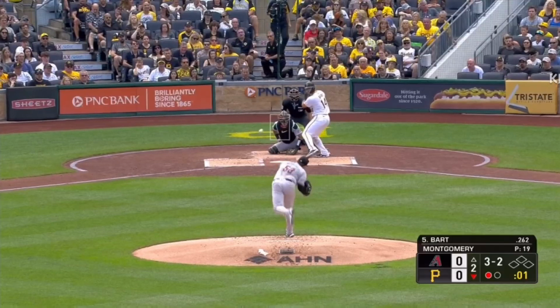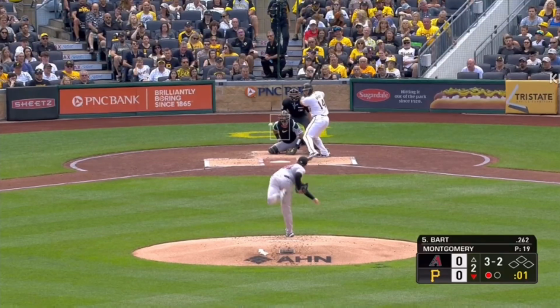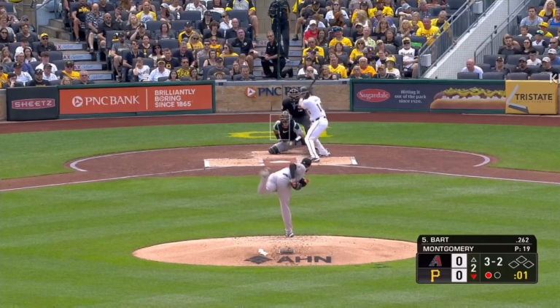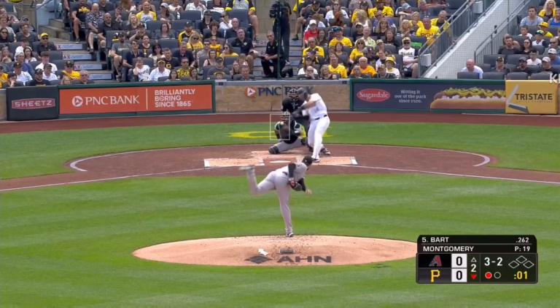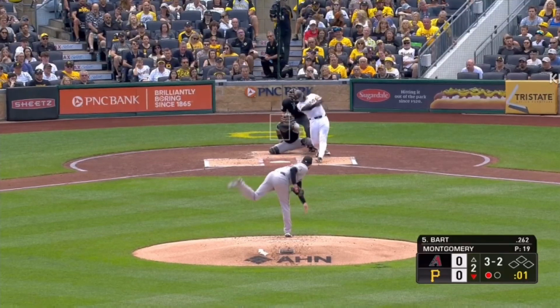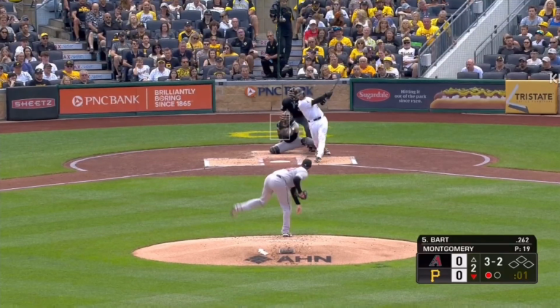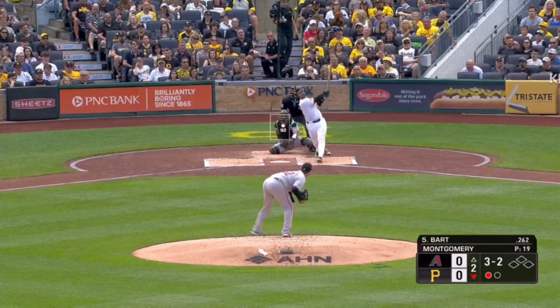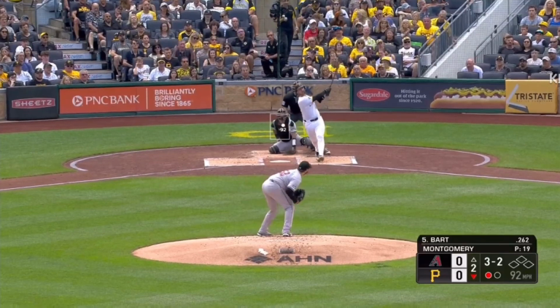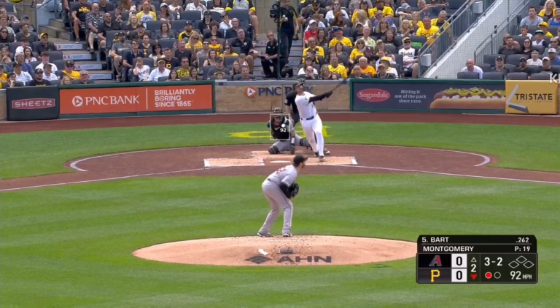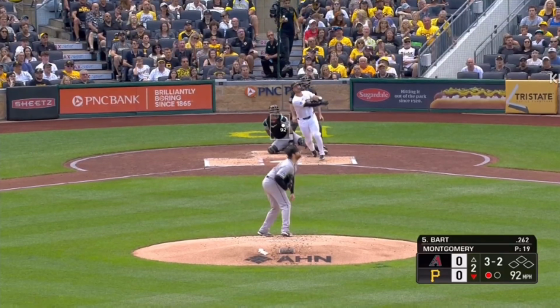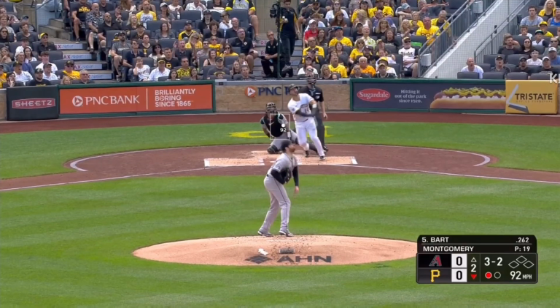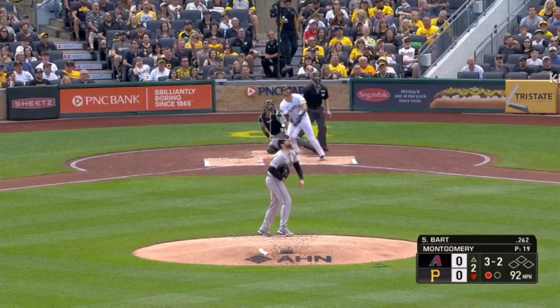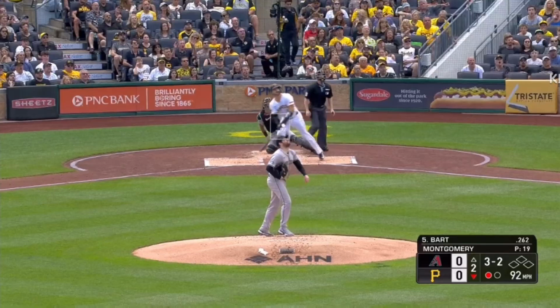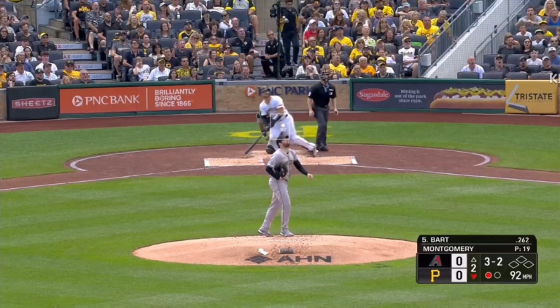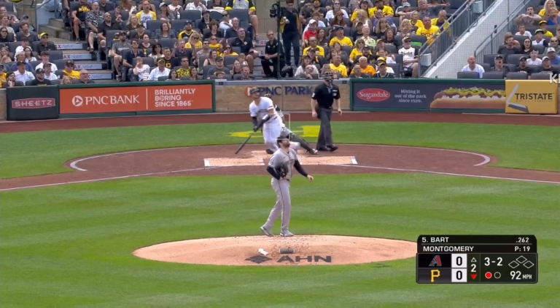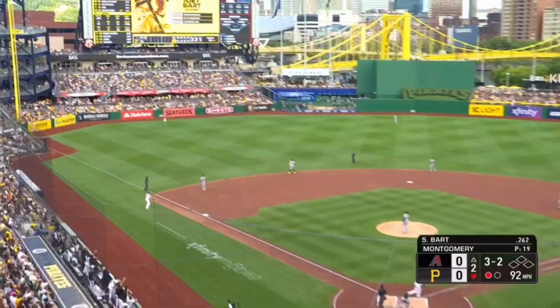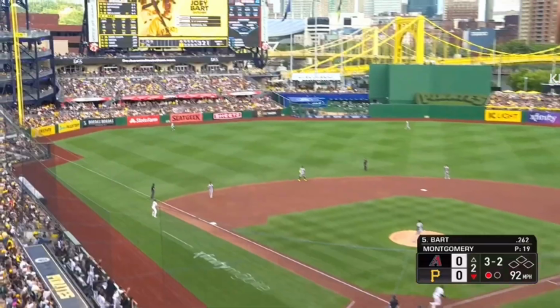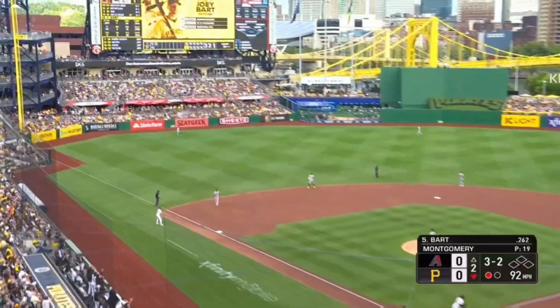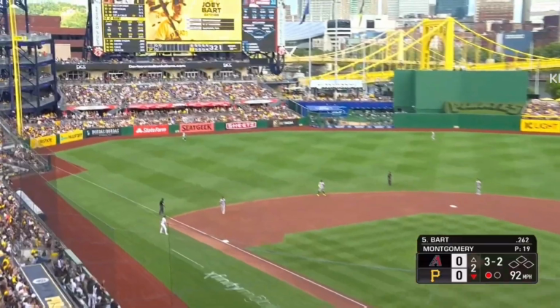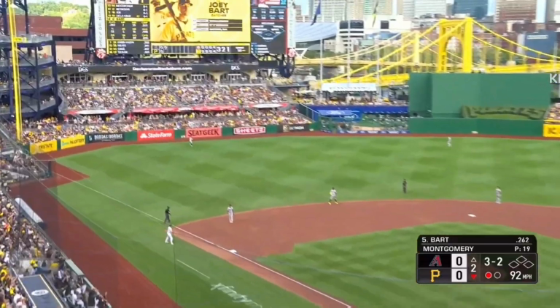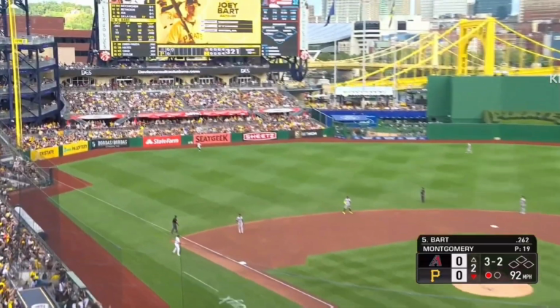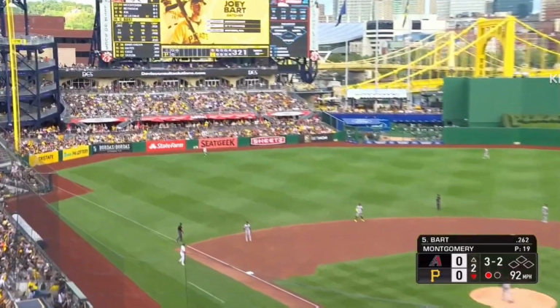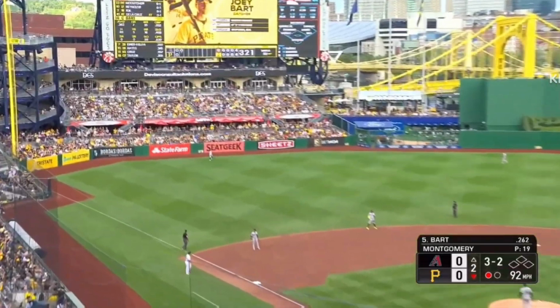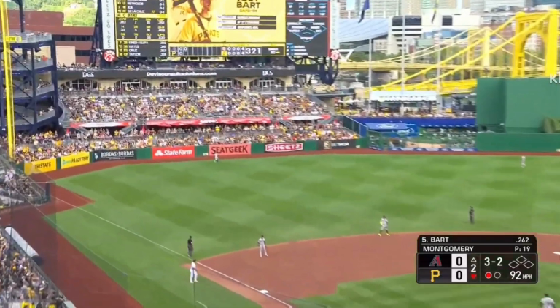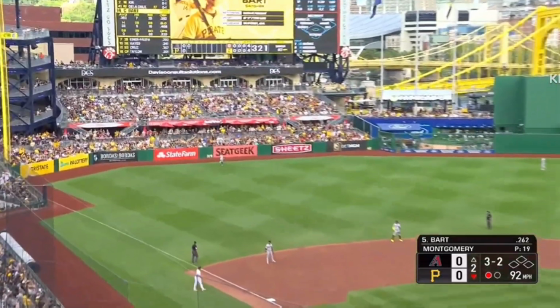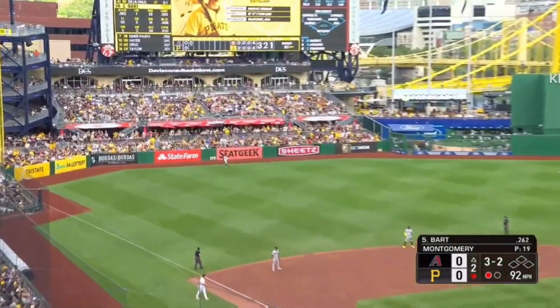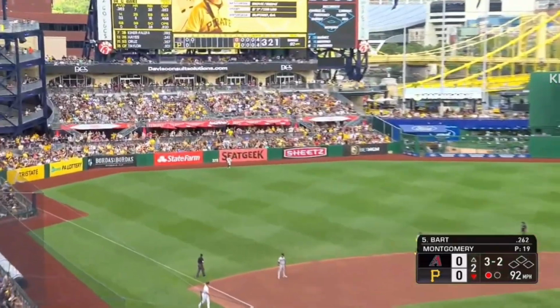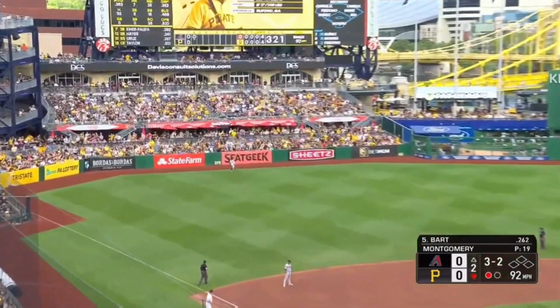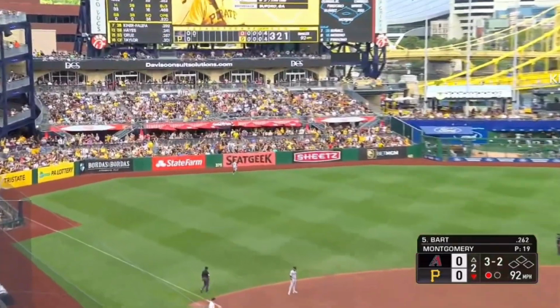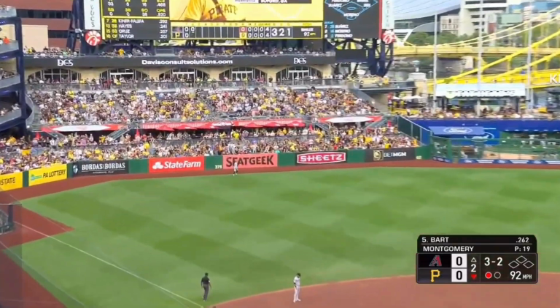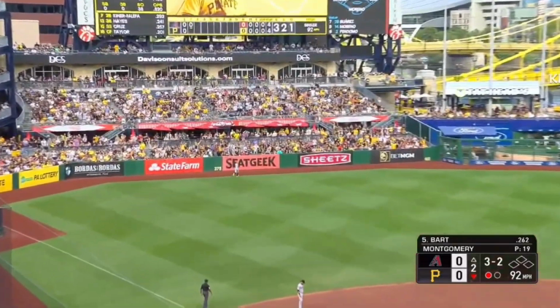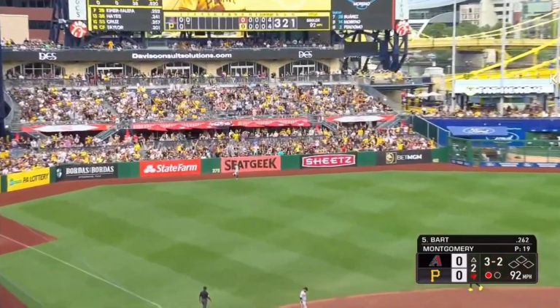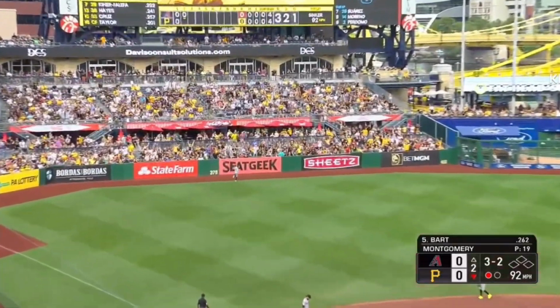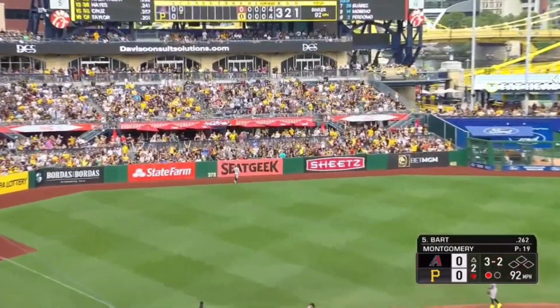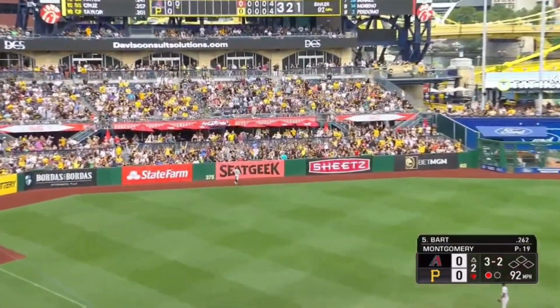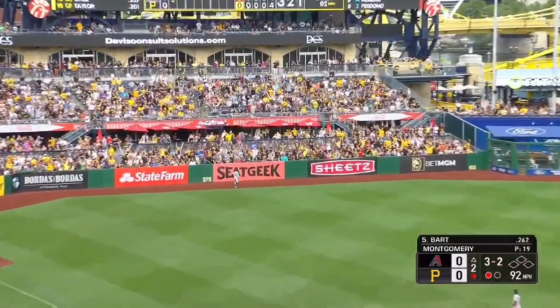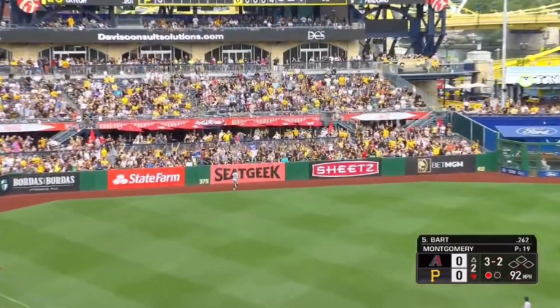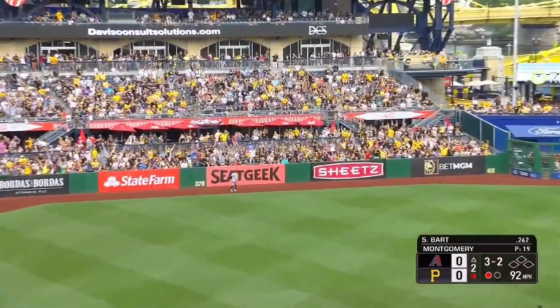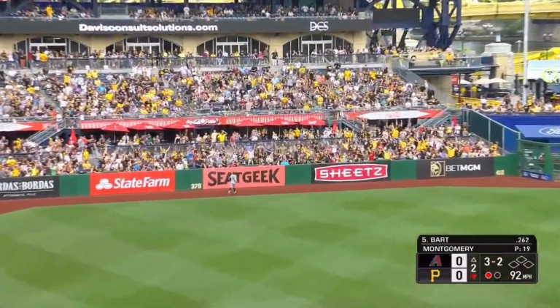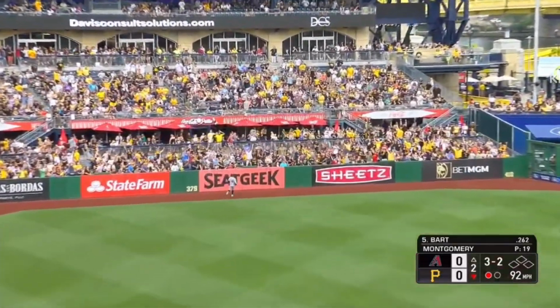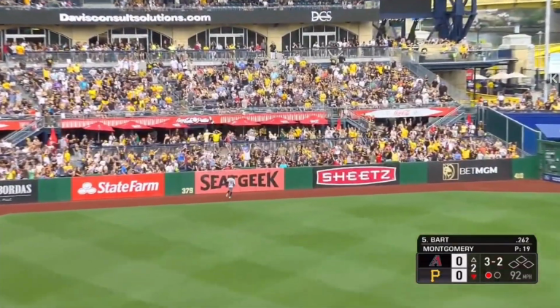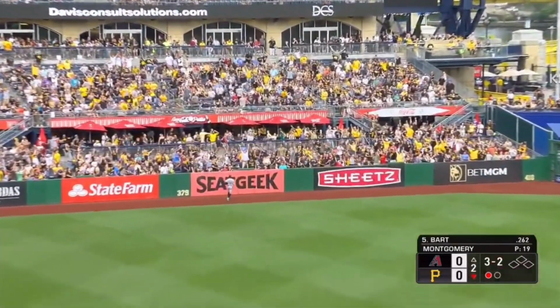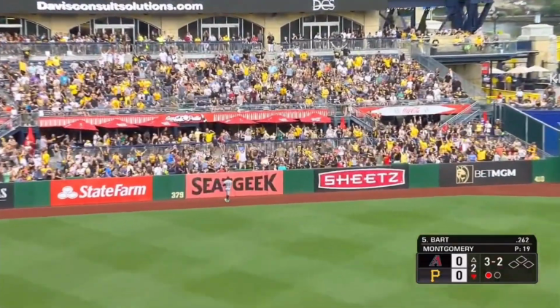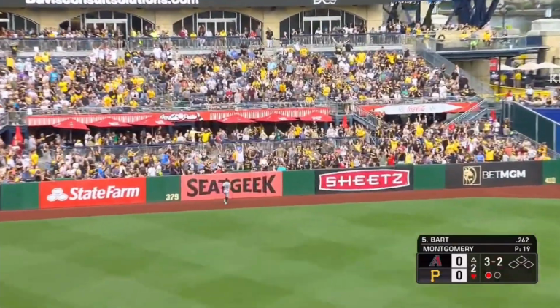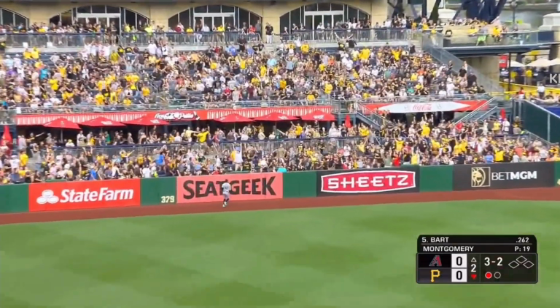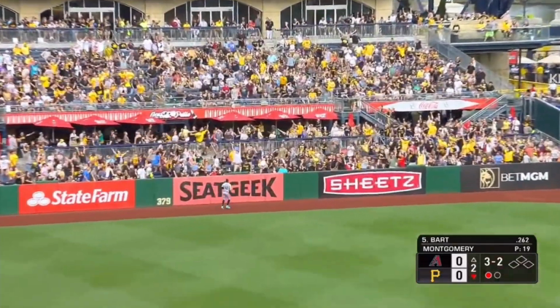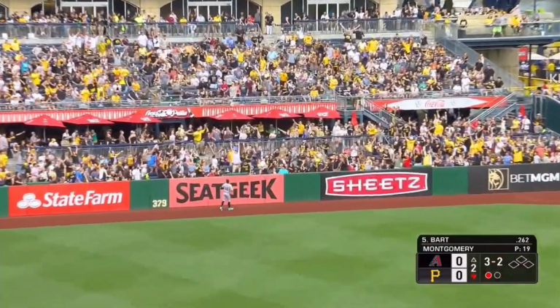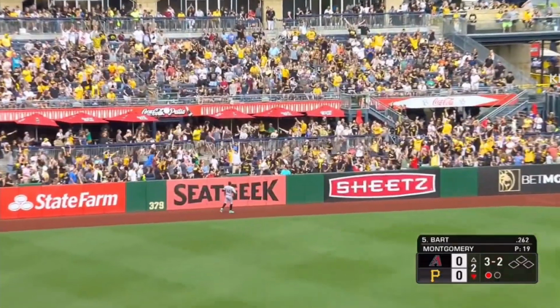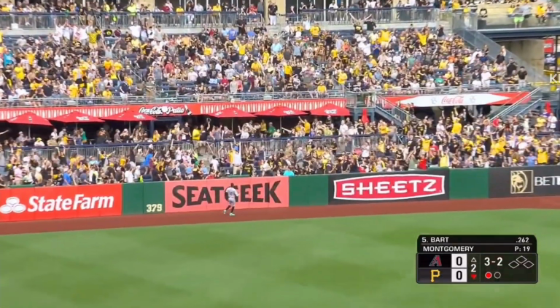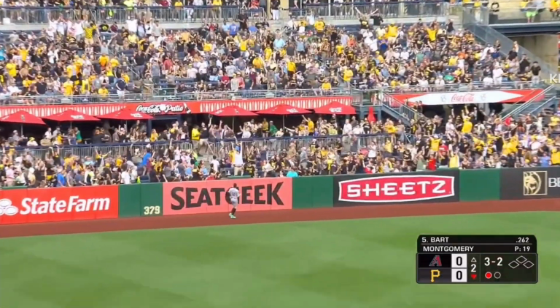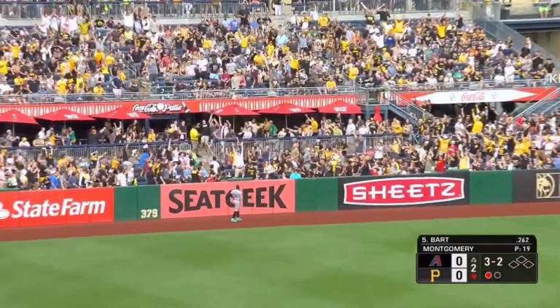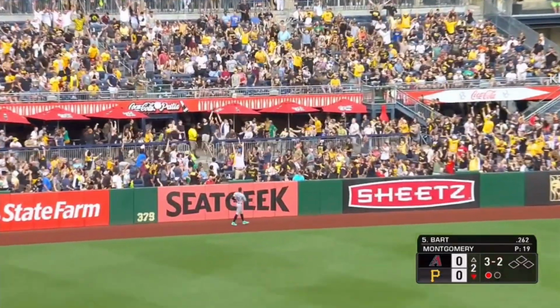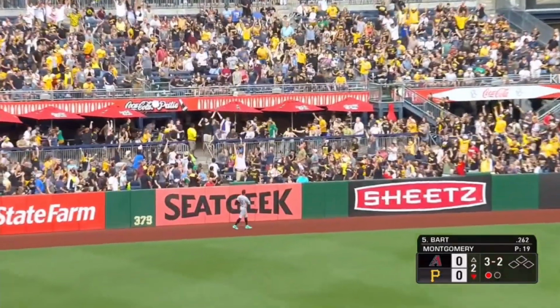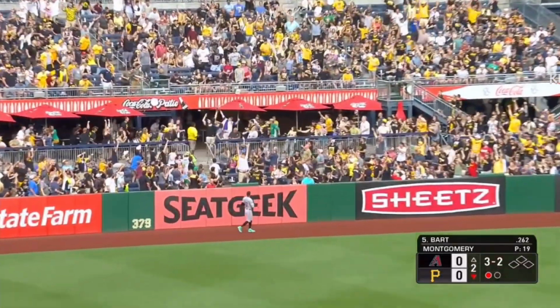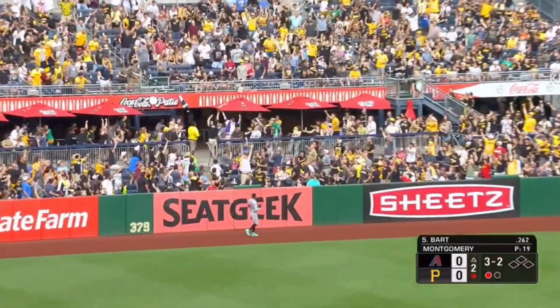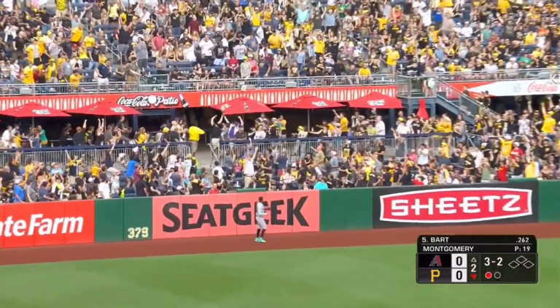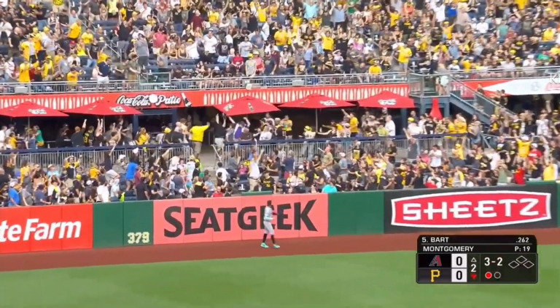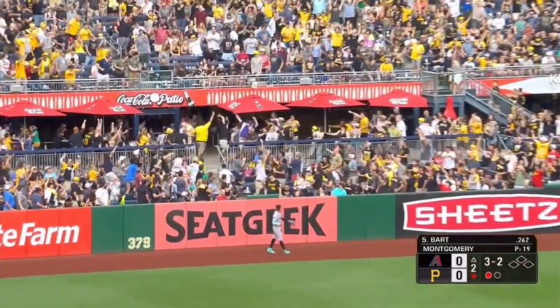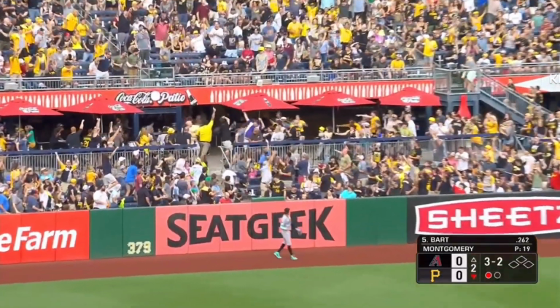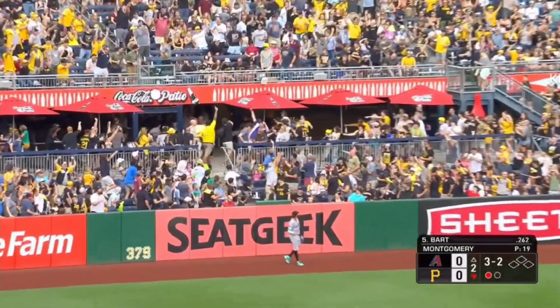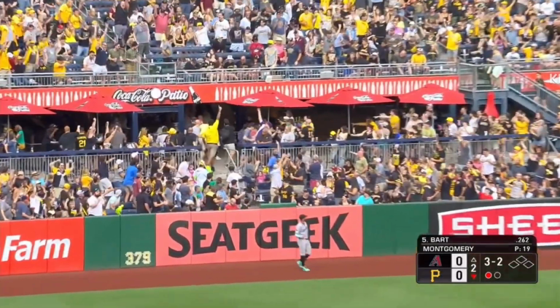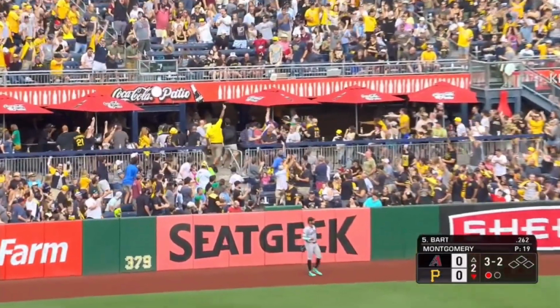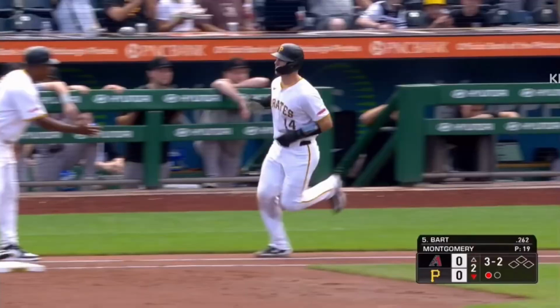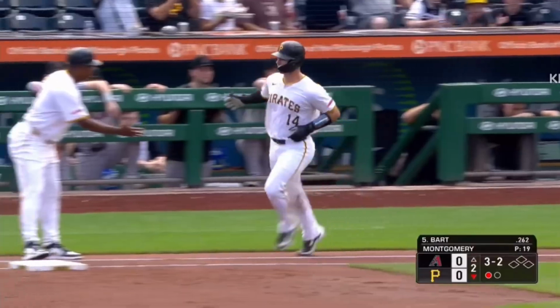Rays pitch. Bart hits a fly ball to deep left field. Back. Clear the deck. Cannonball coming.